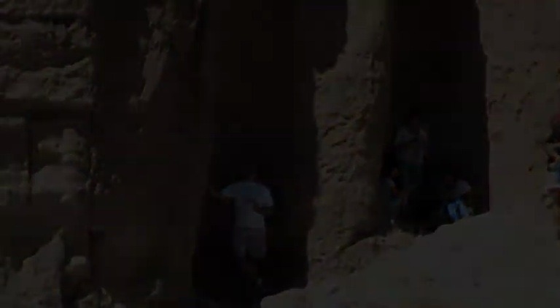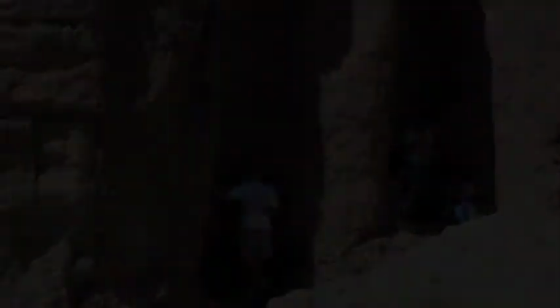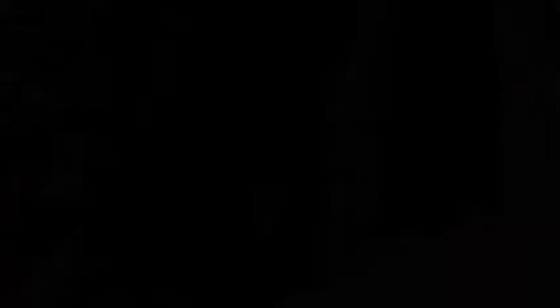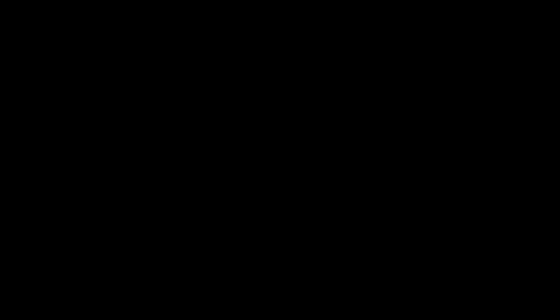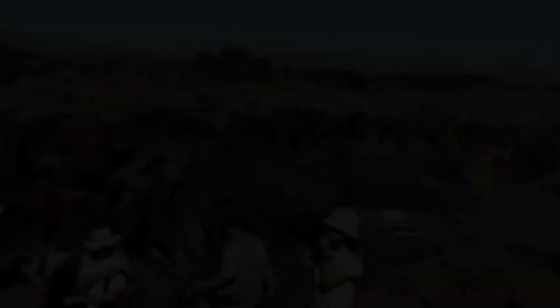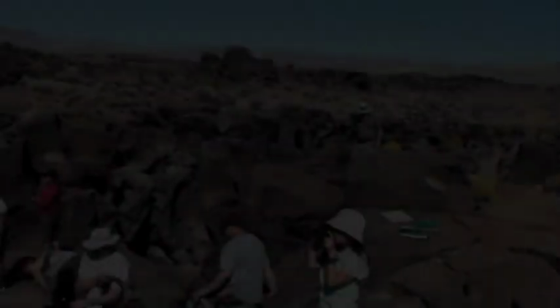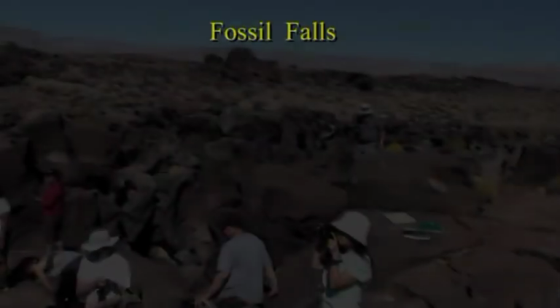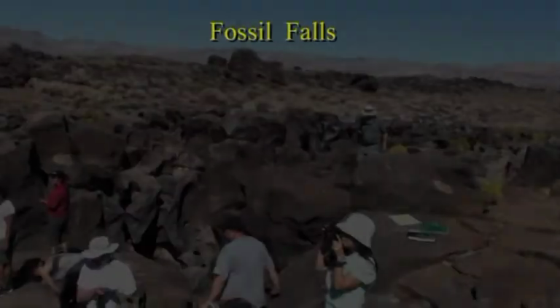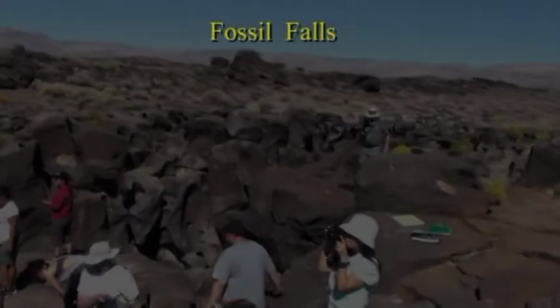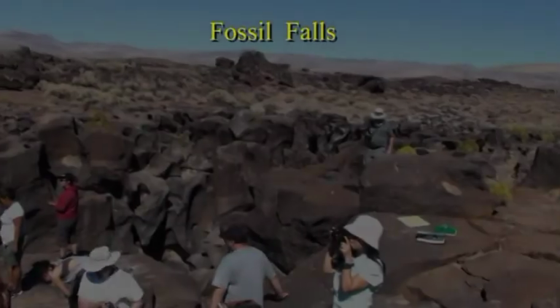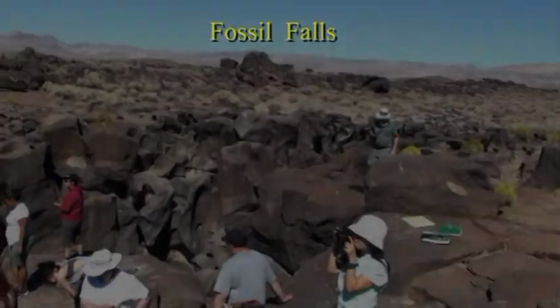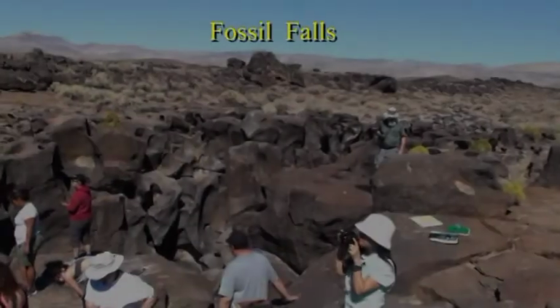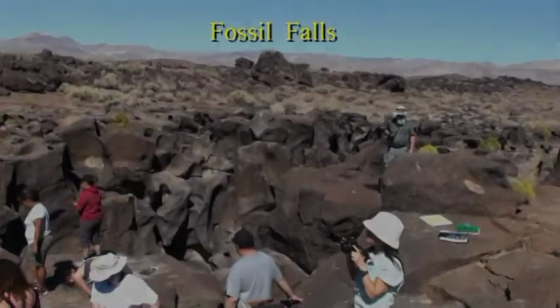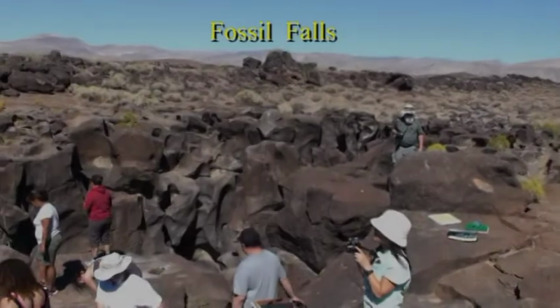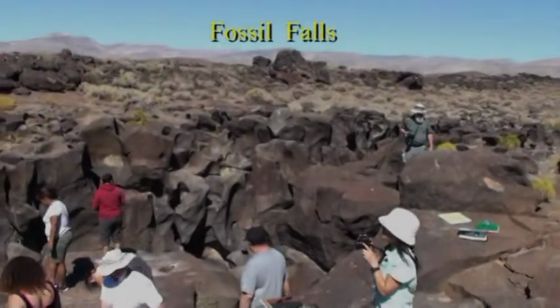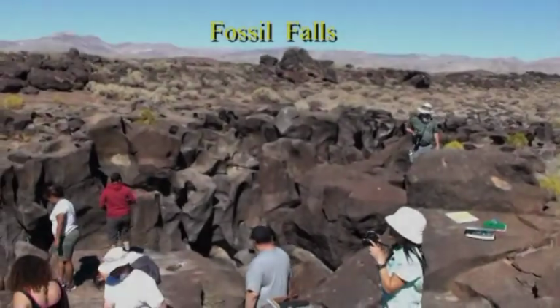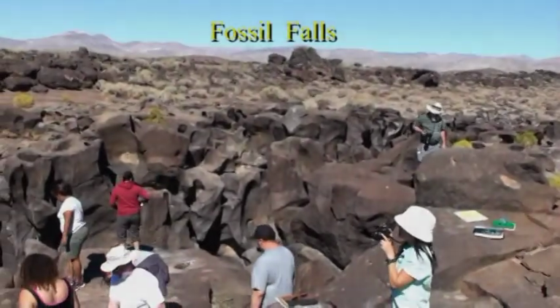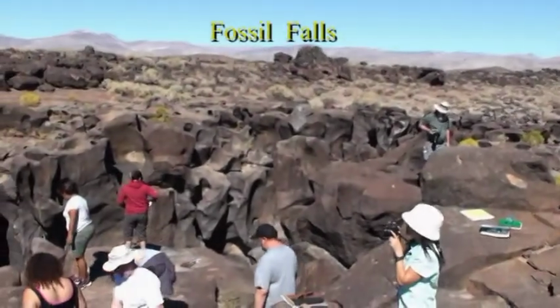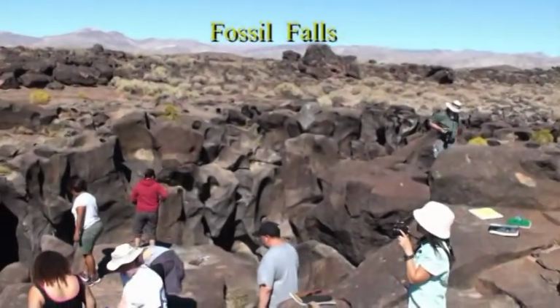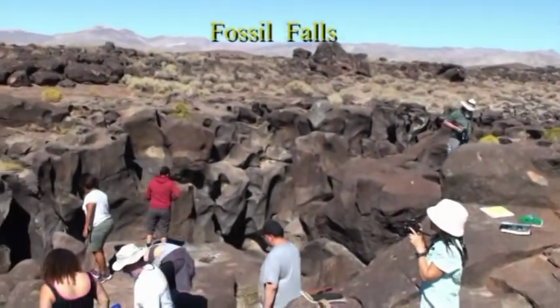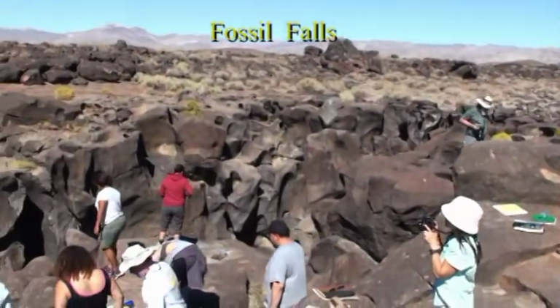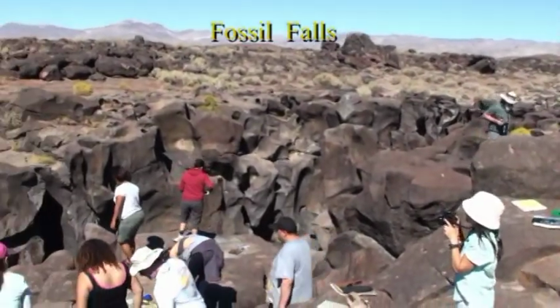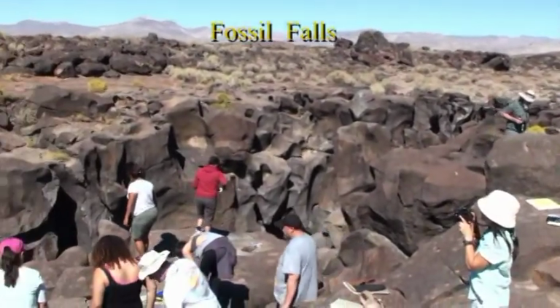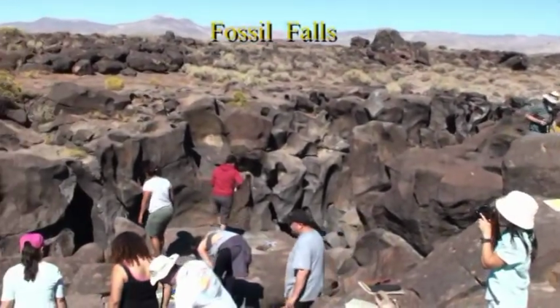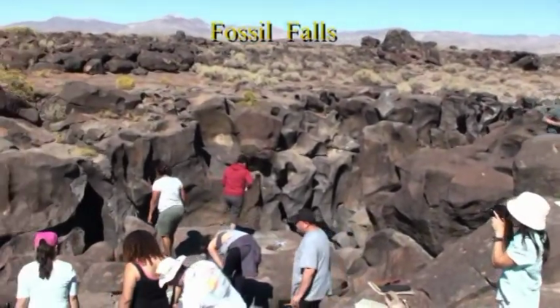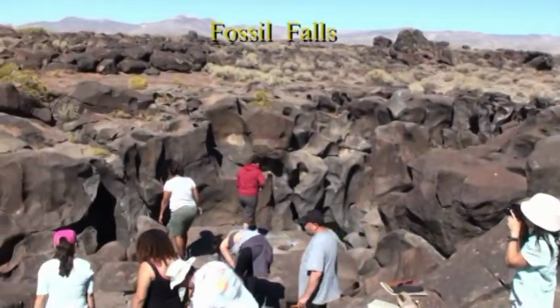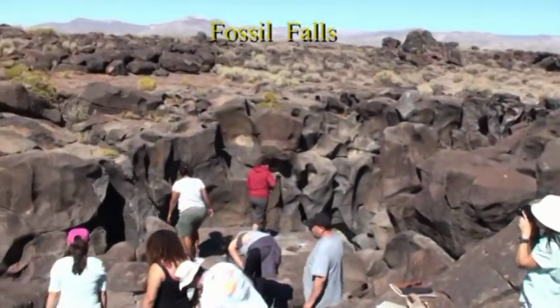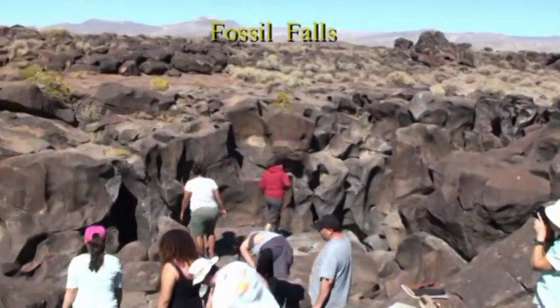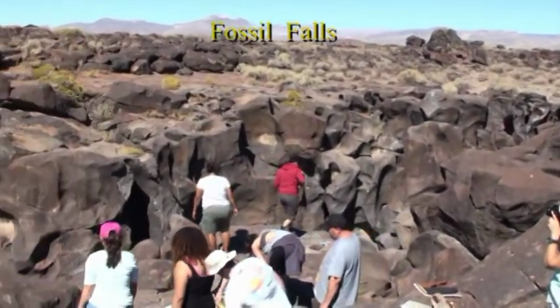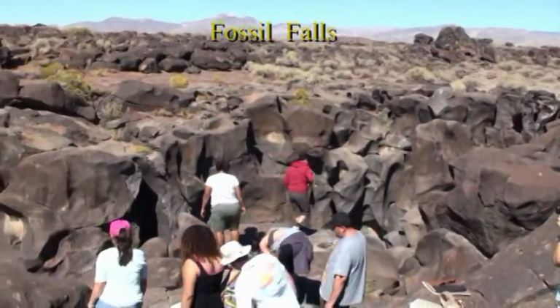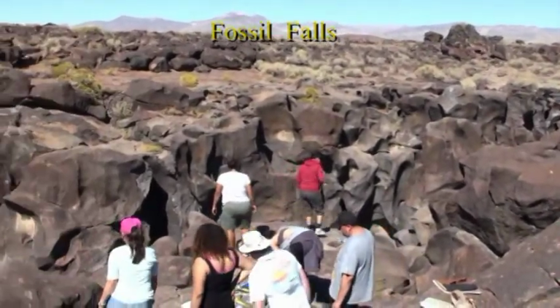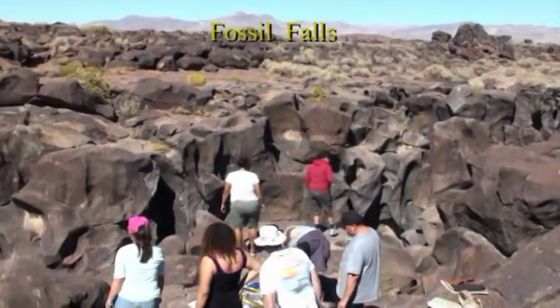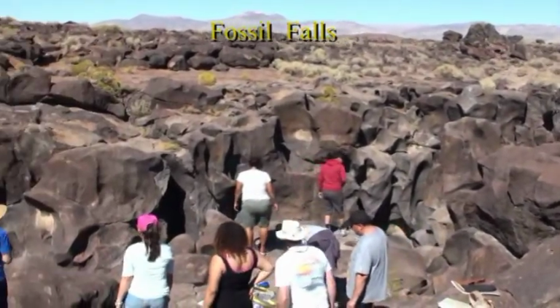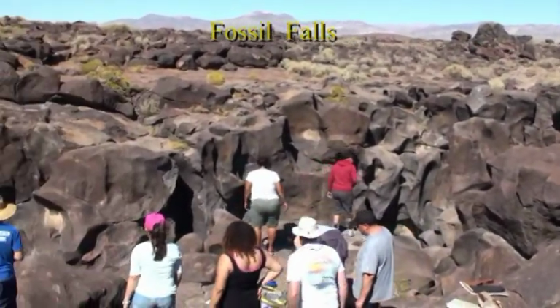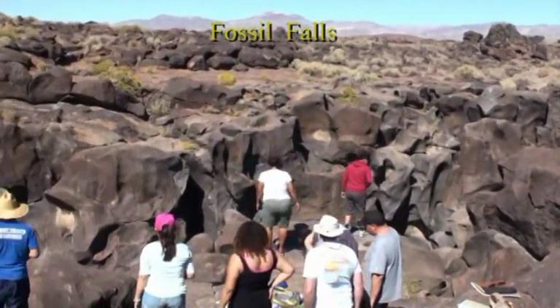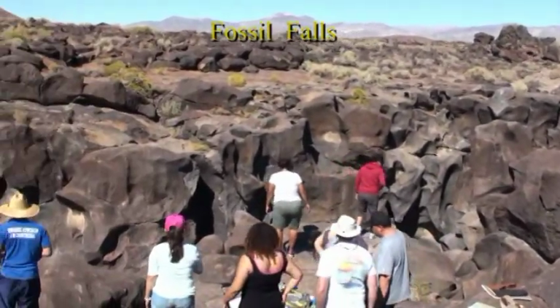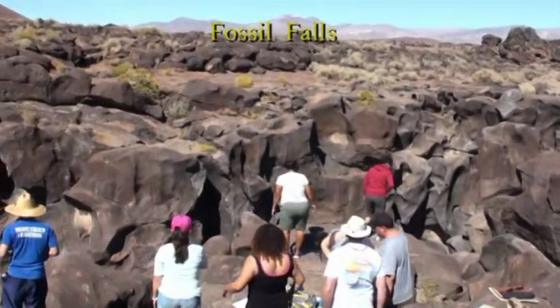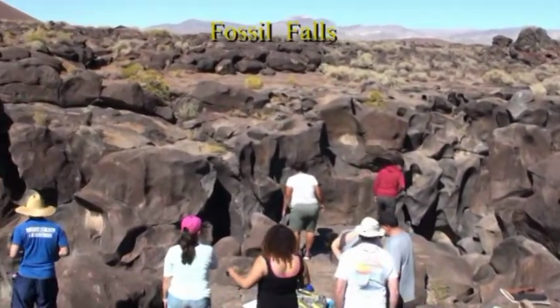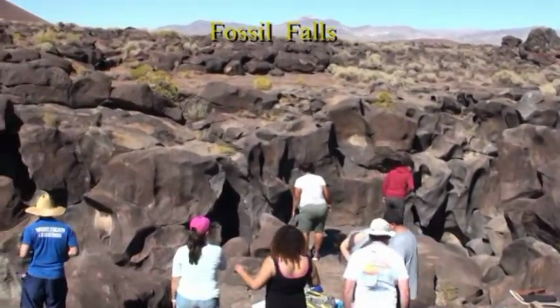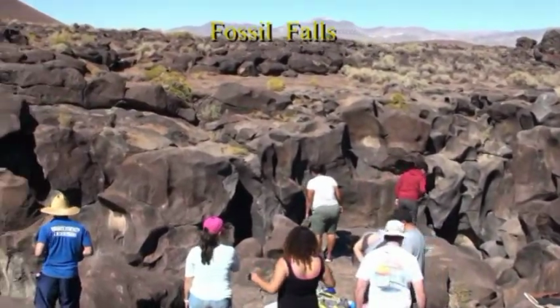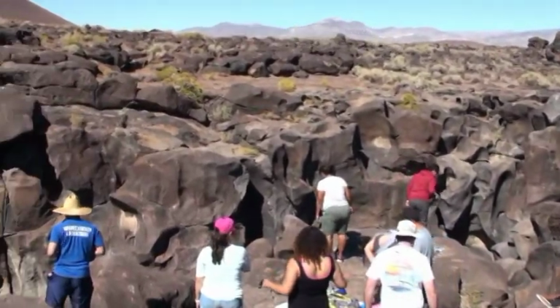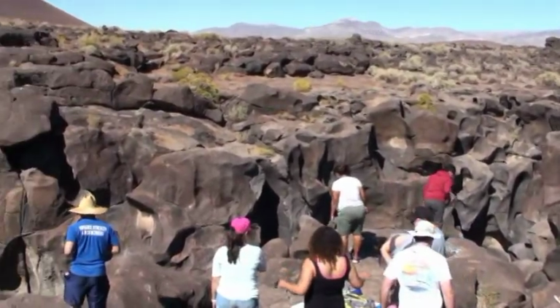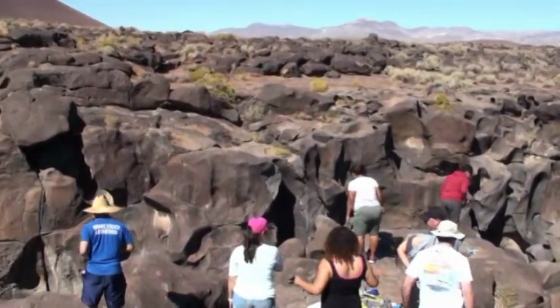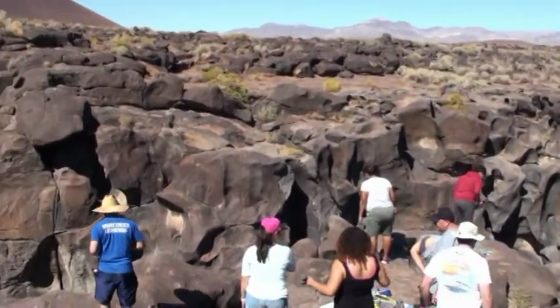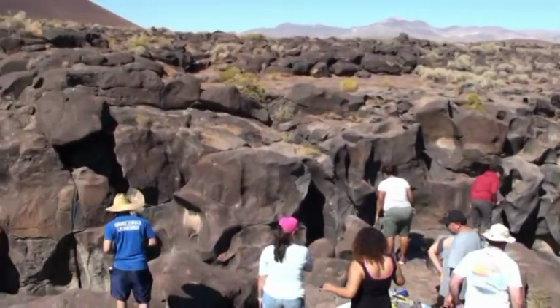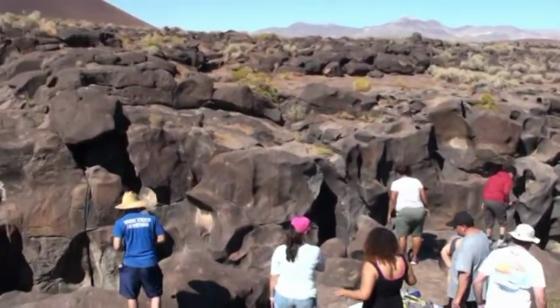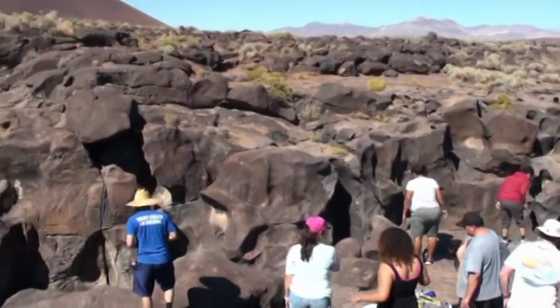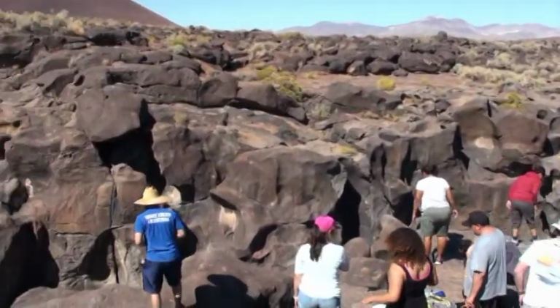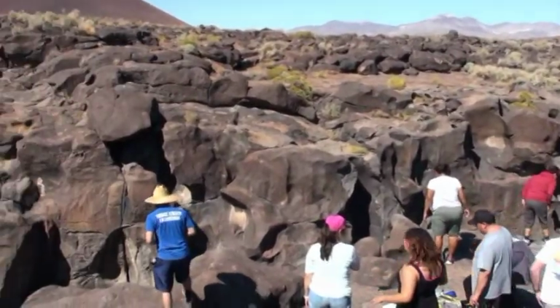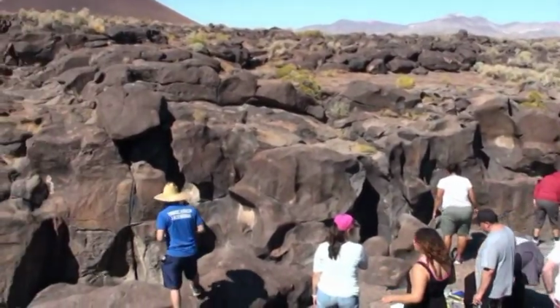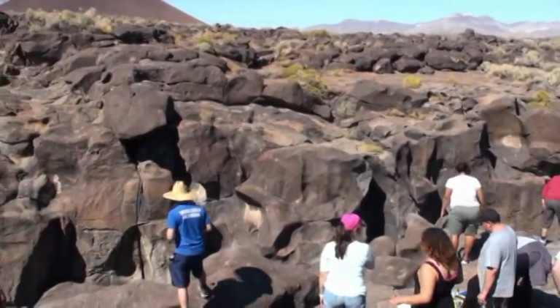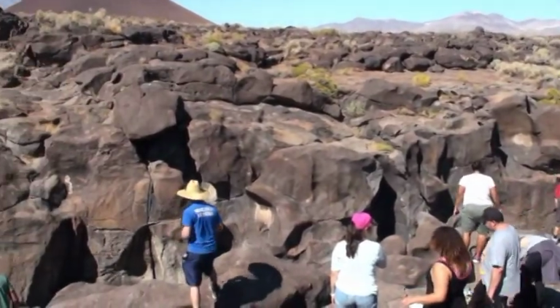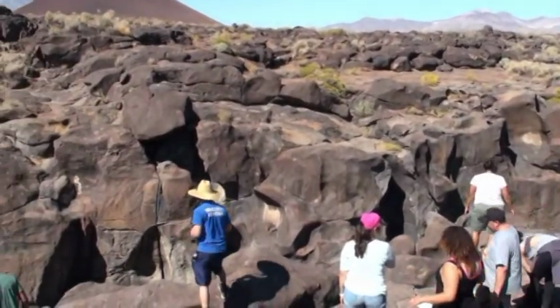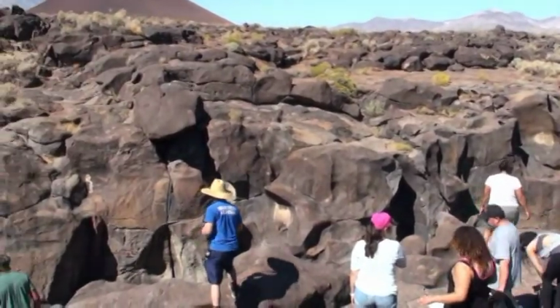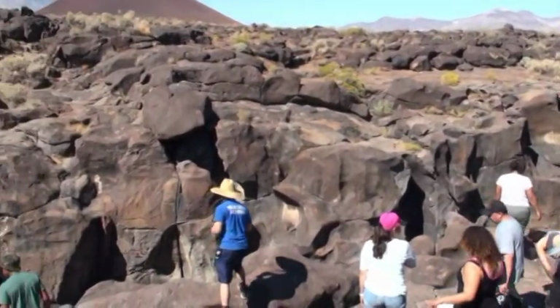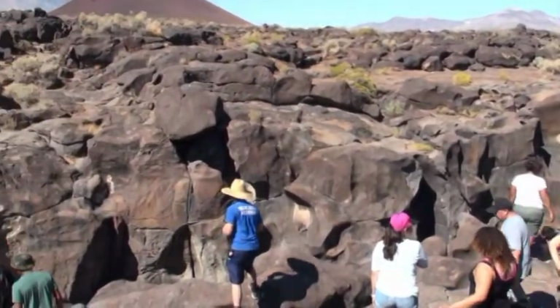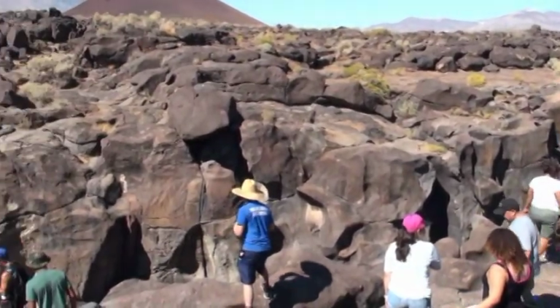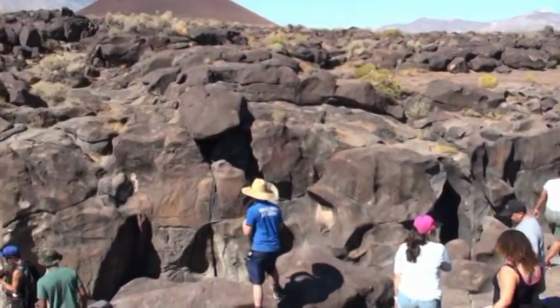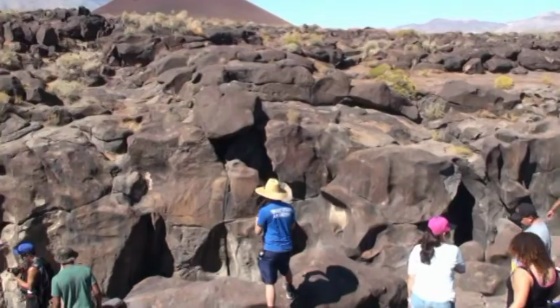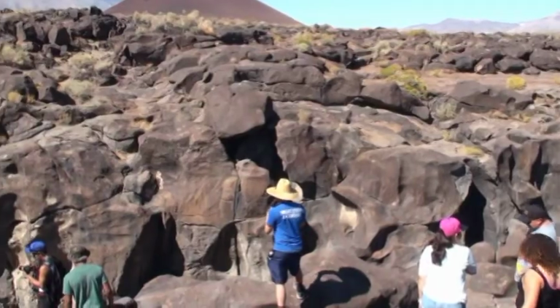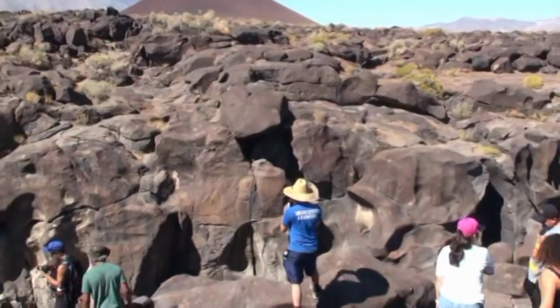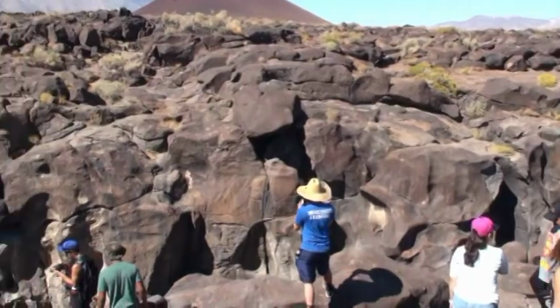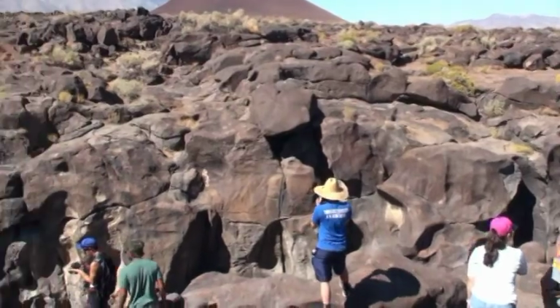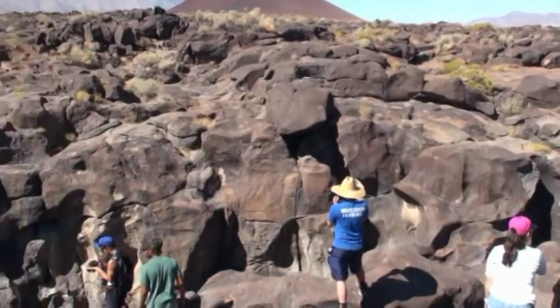This is Fossil Falls, eroded by a prehistoric river during the ice ages.